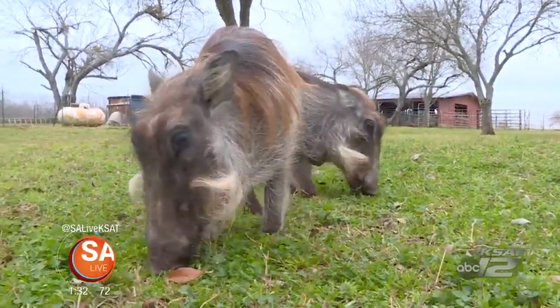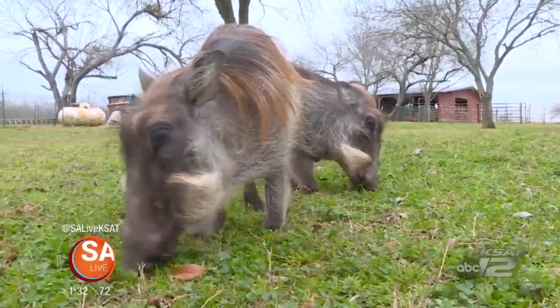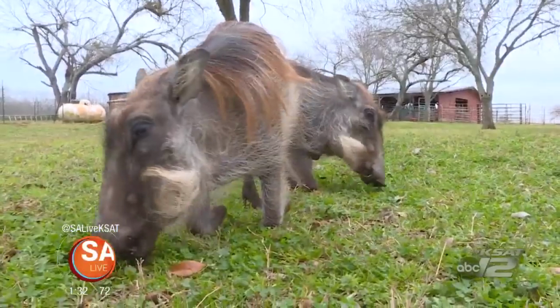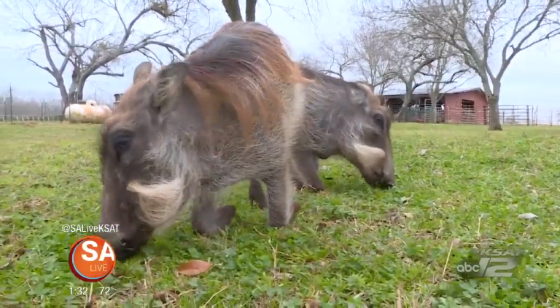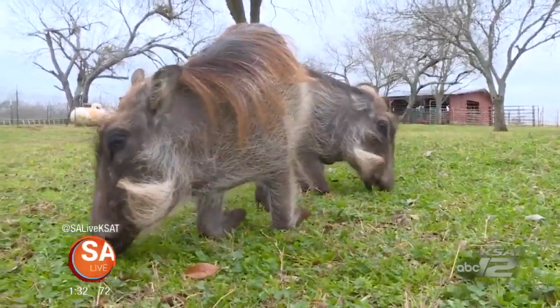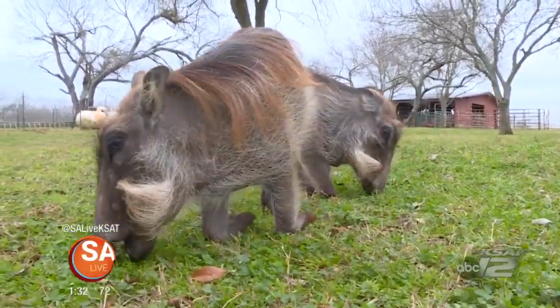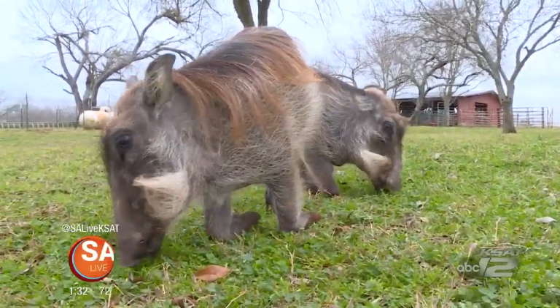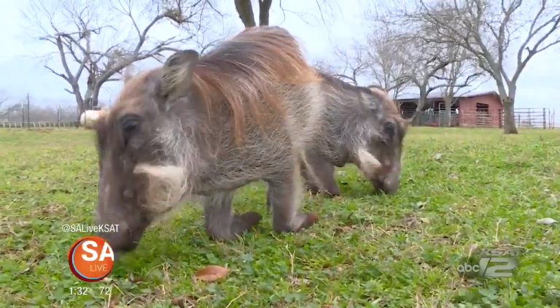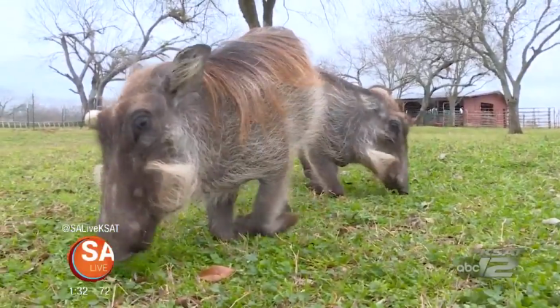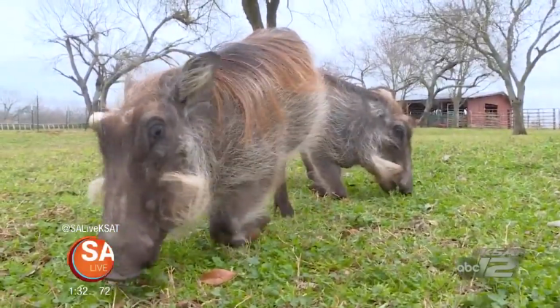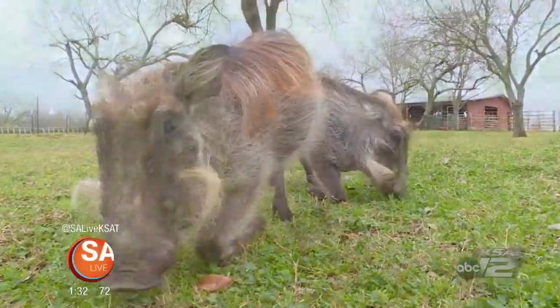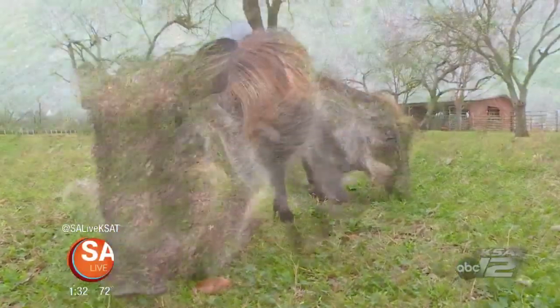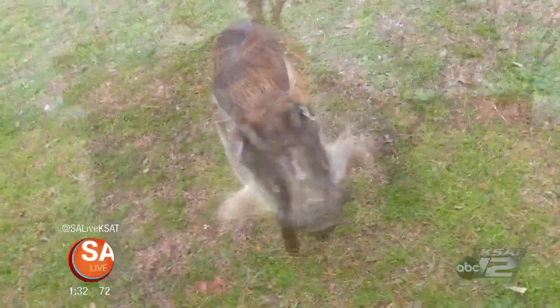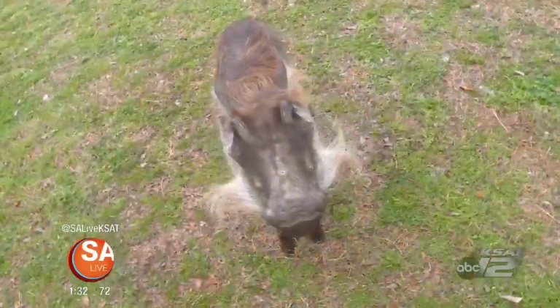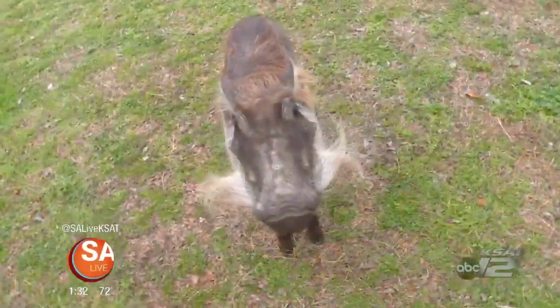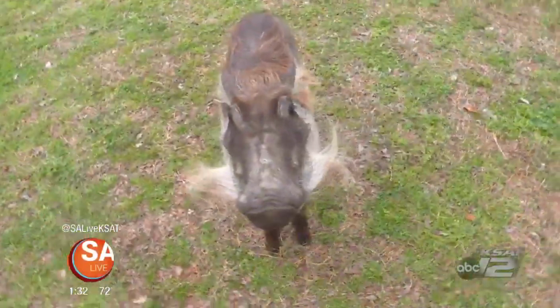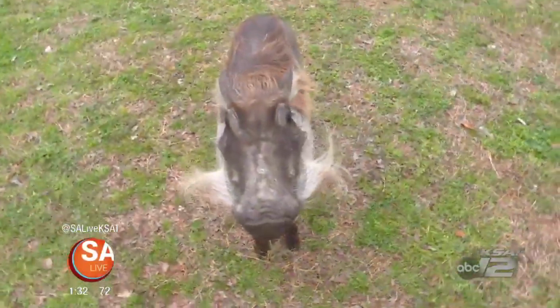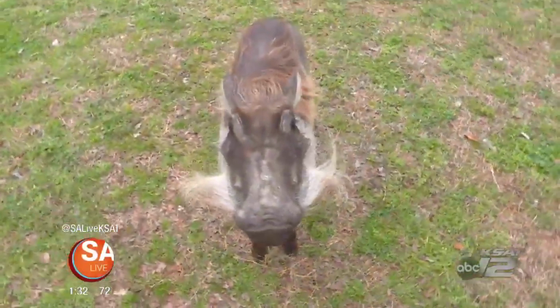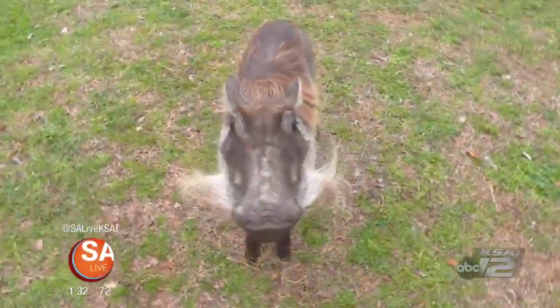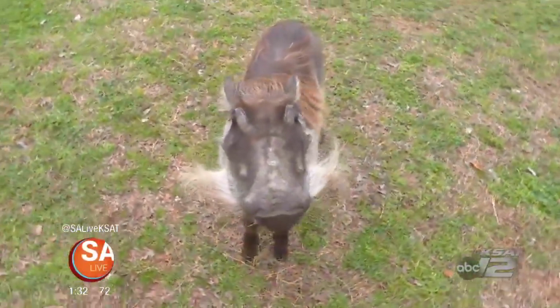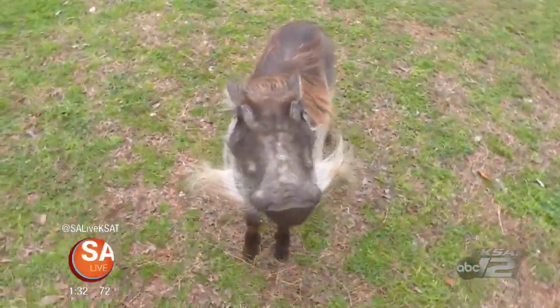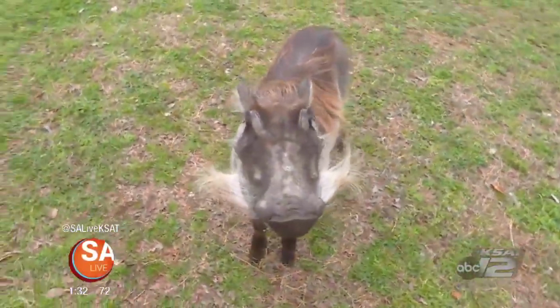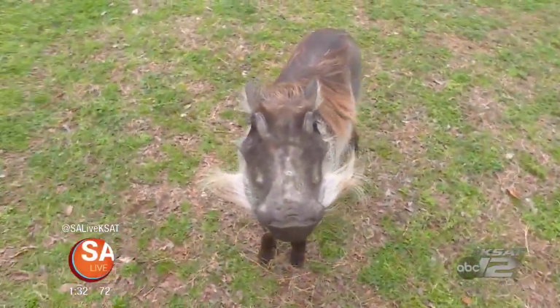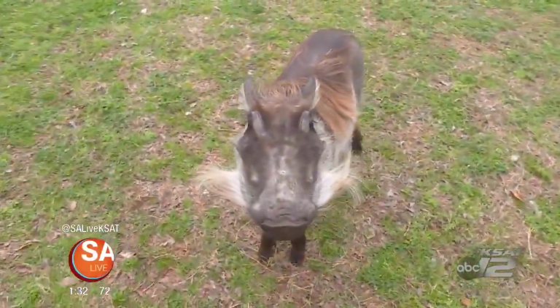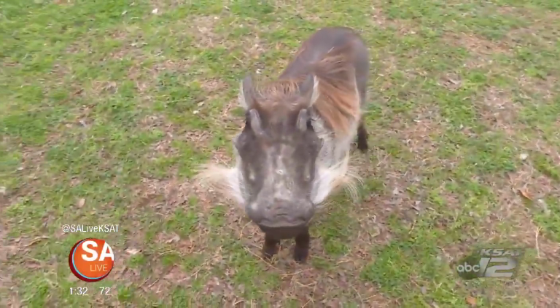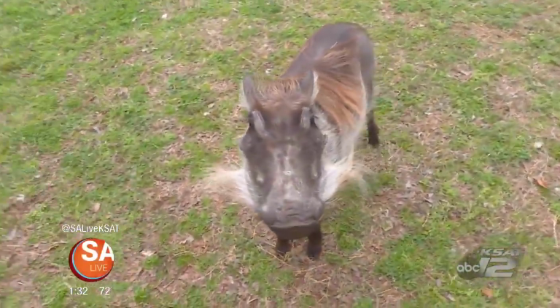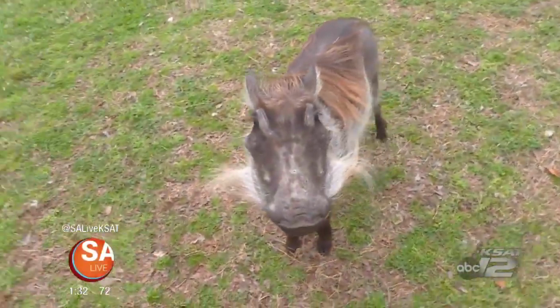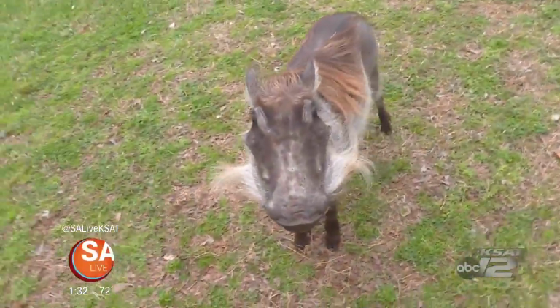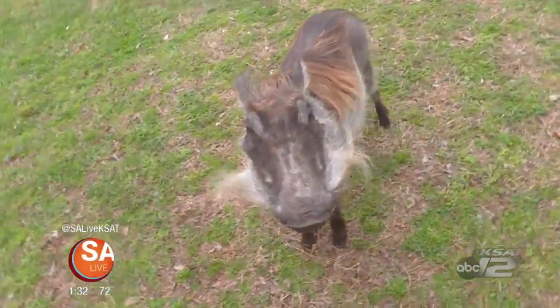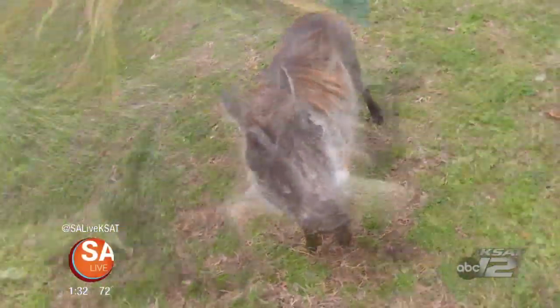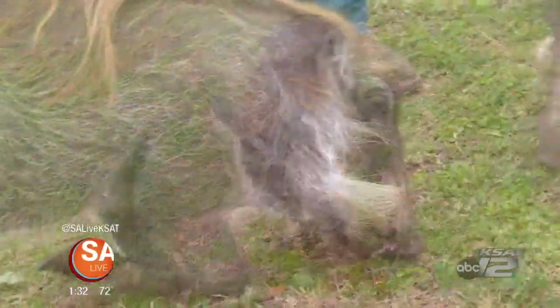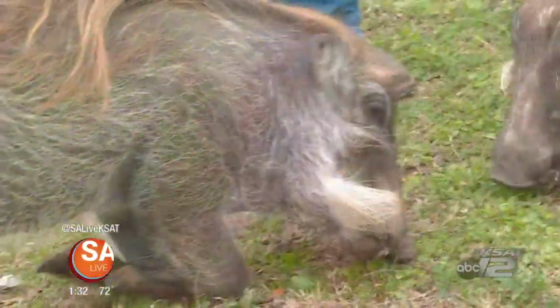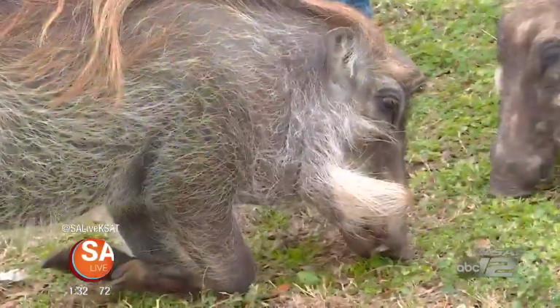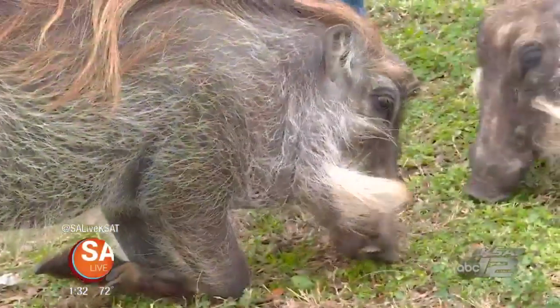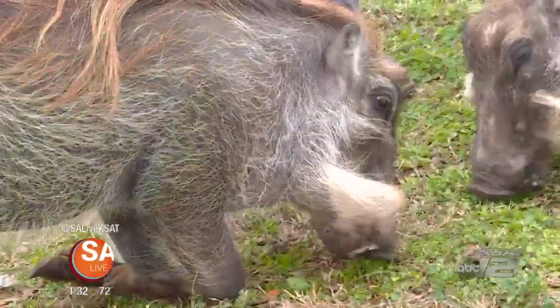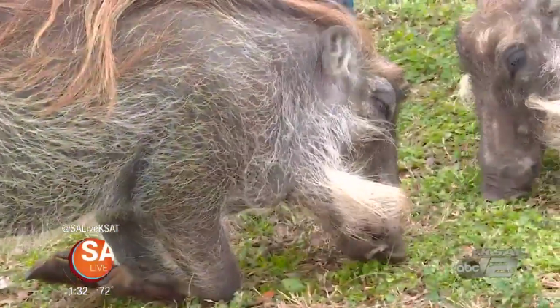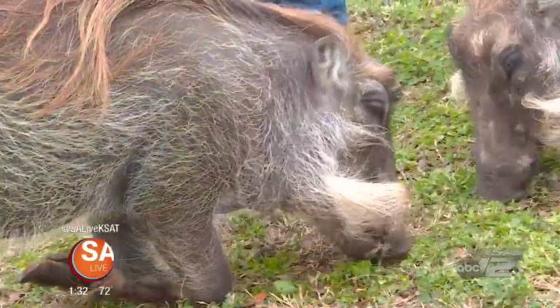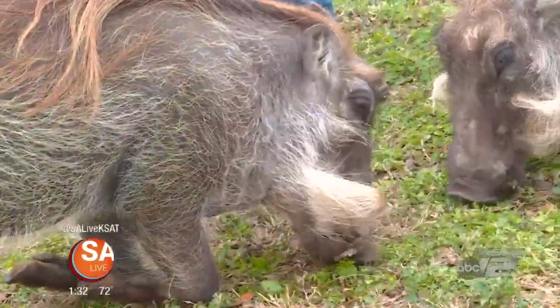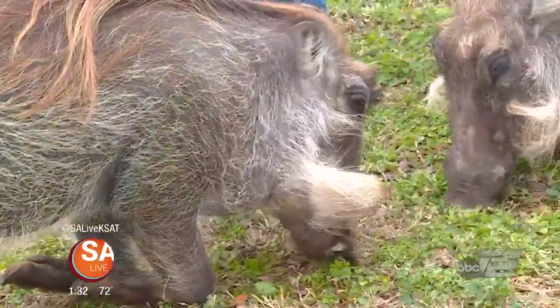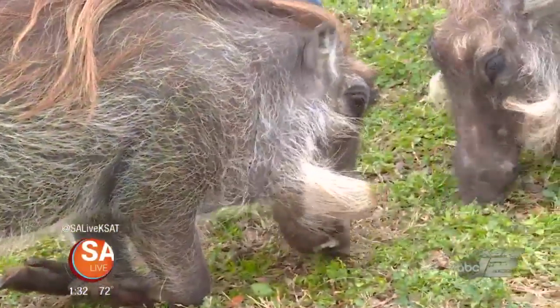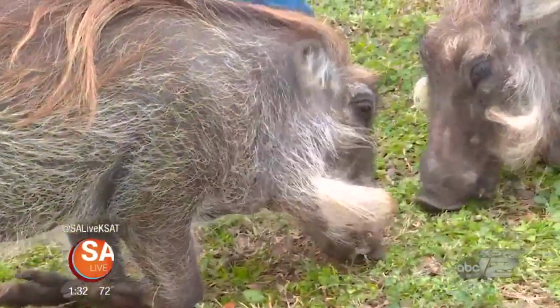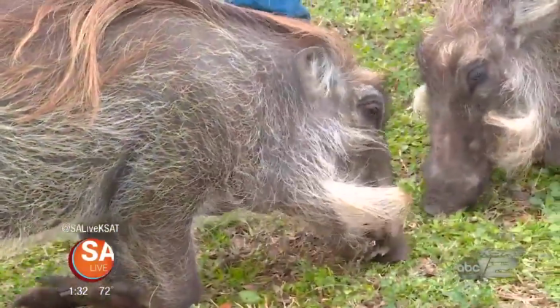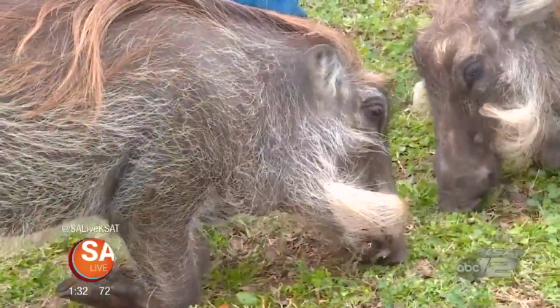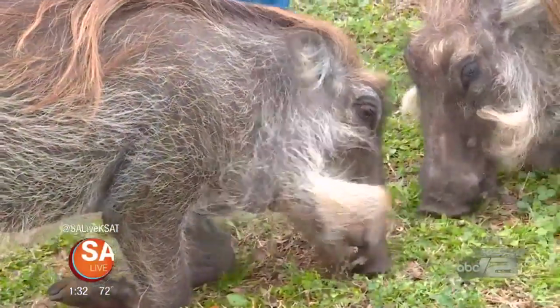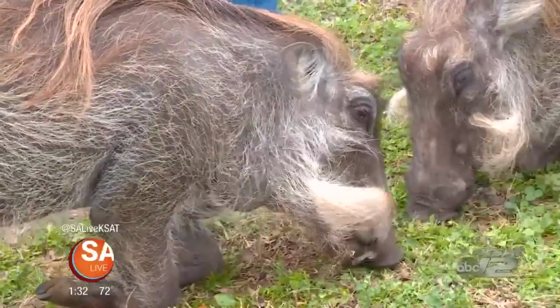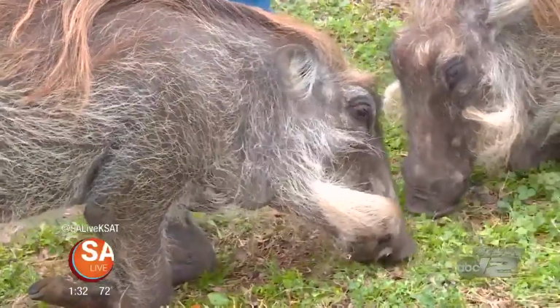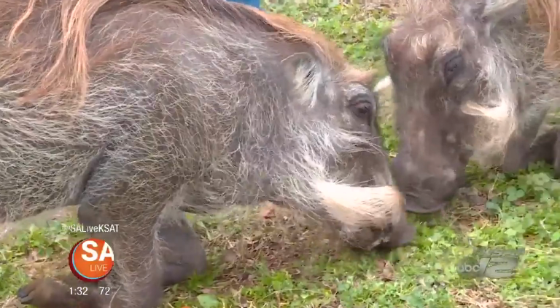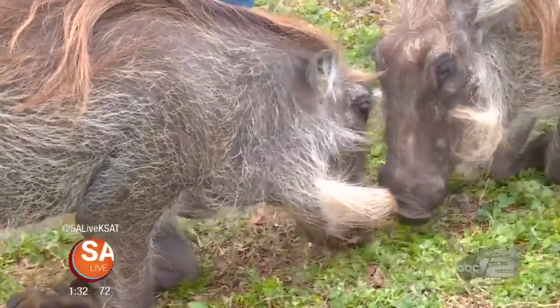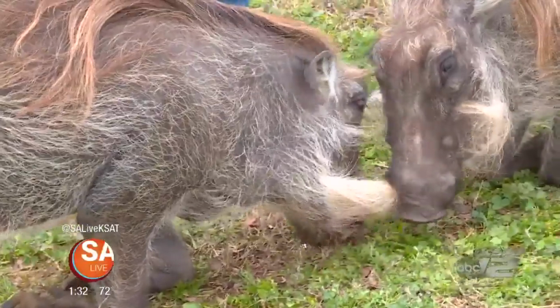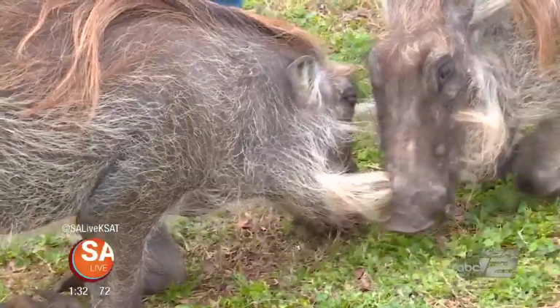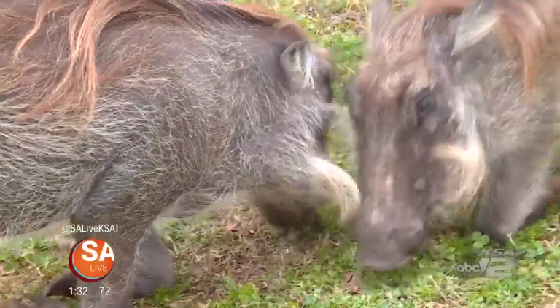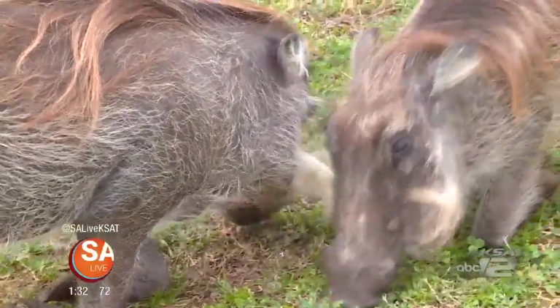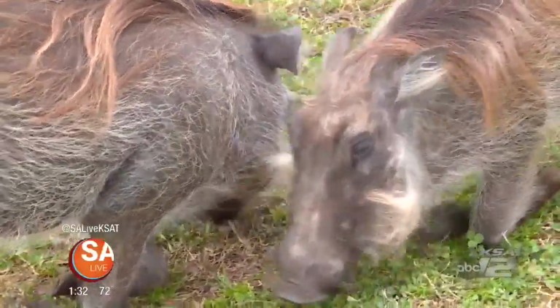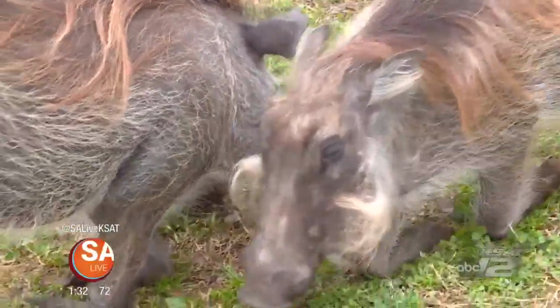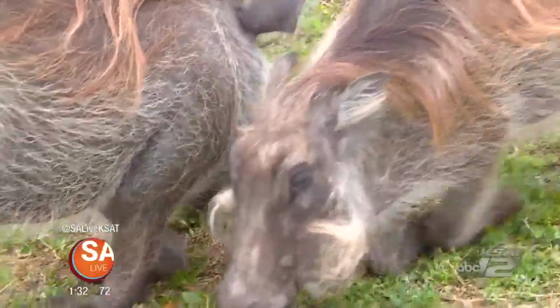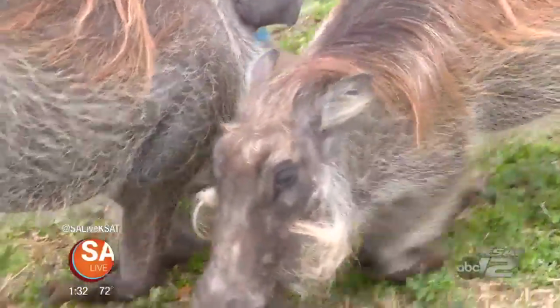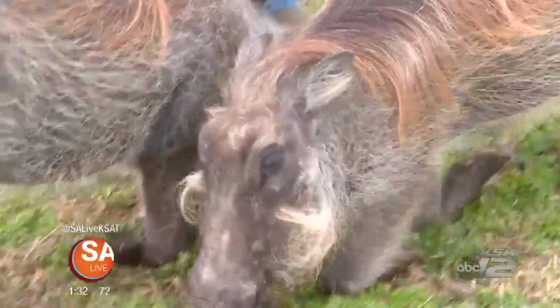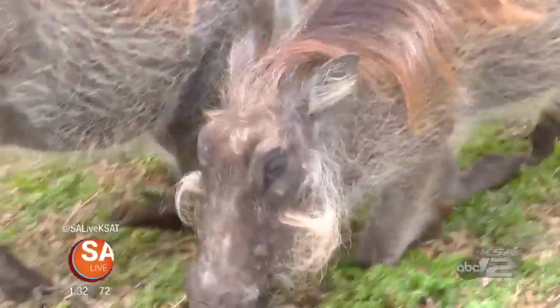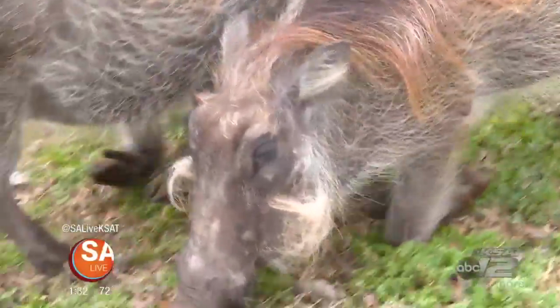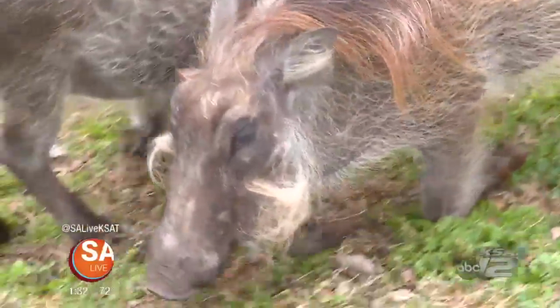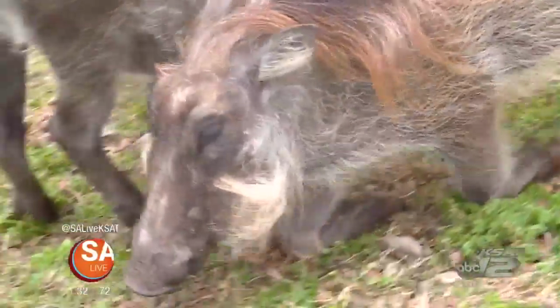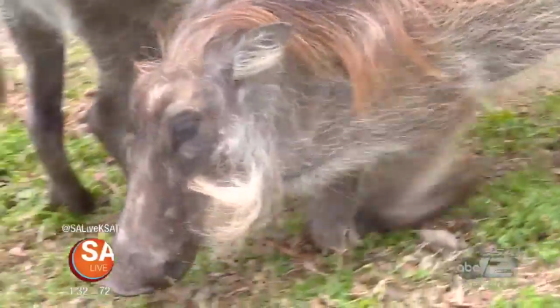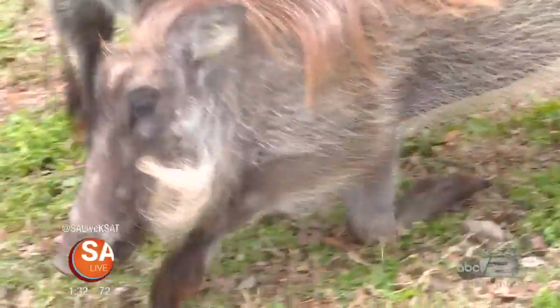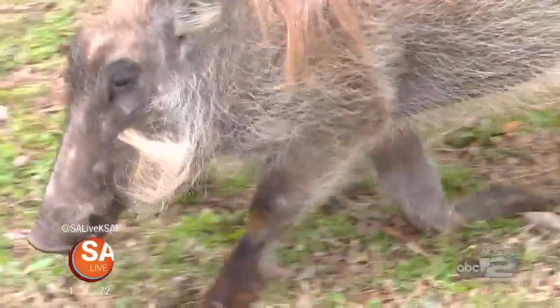But luckily for these guys, they're brothers and they love to hang out together. It's hard to separate them — if I walk away with one, the other one wants to go right after.